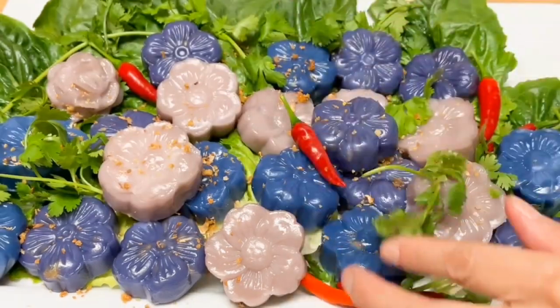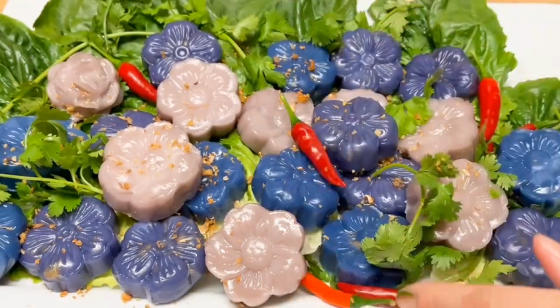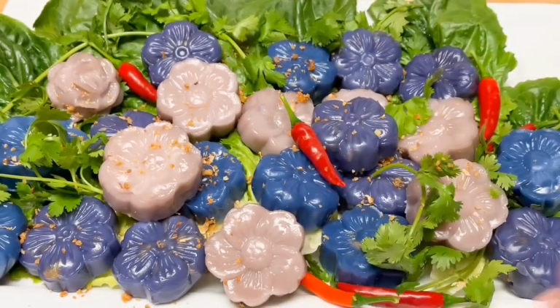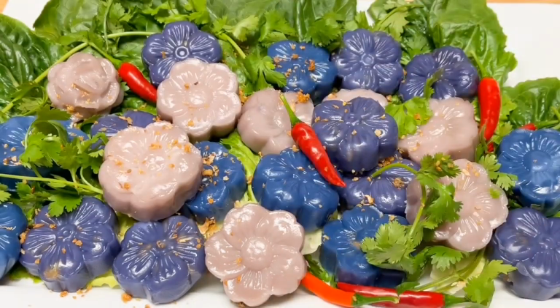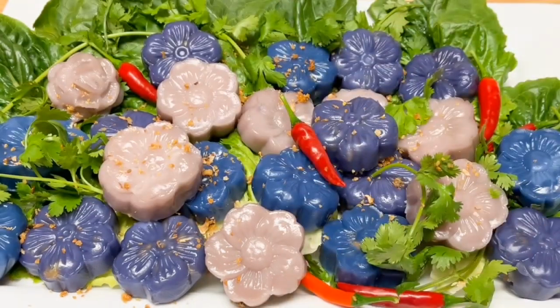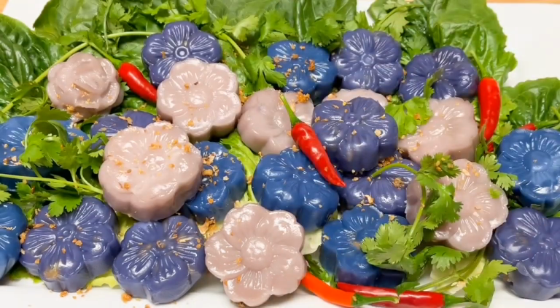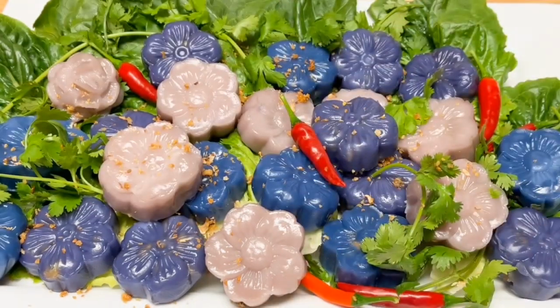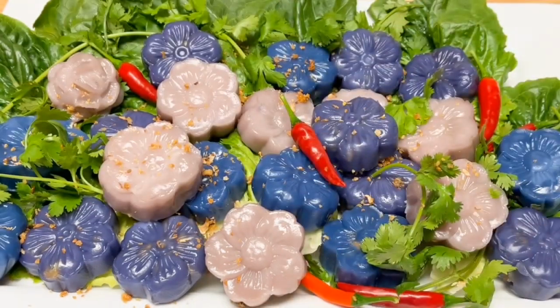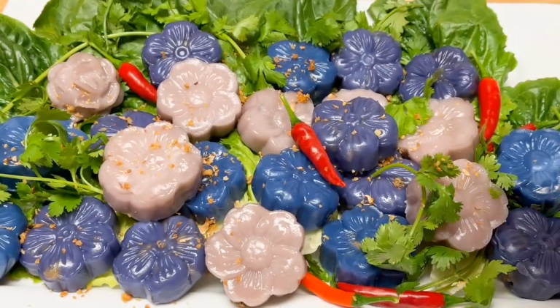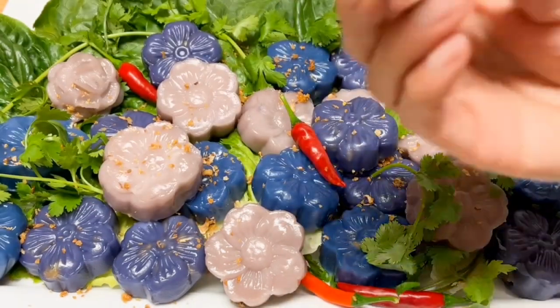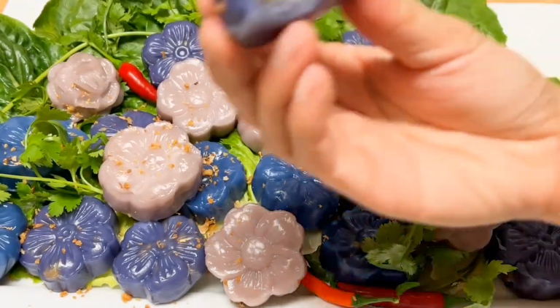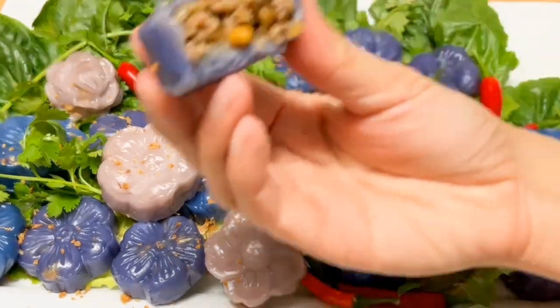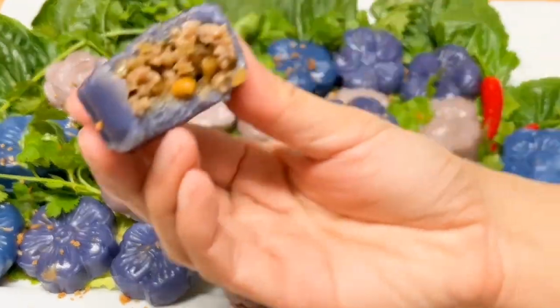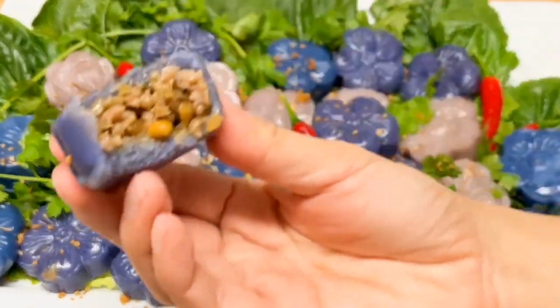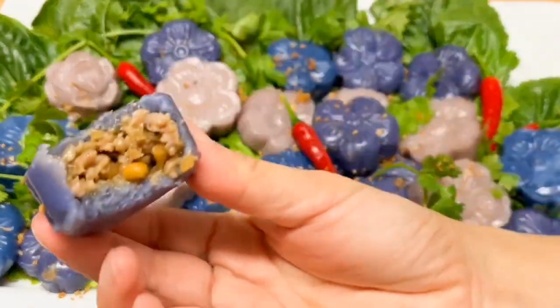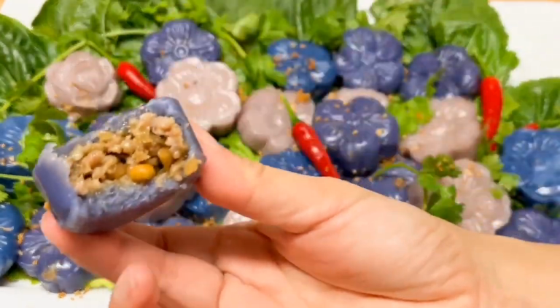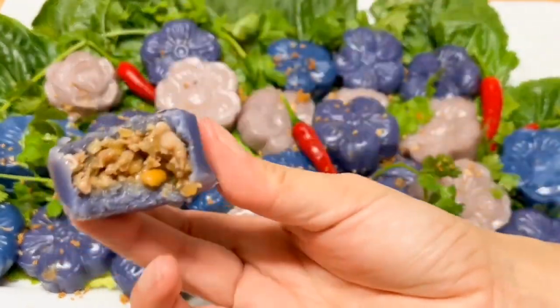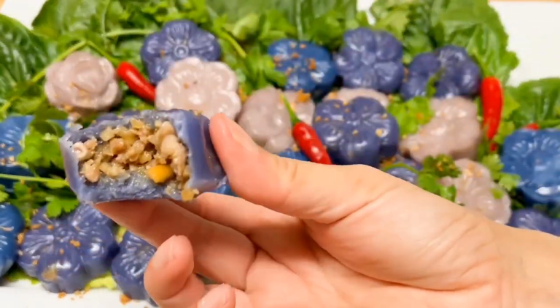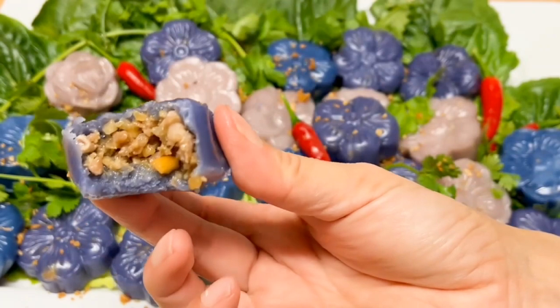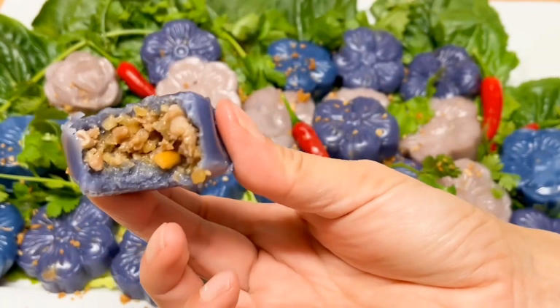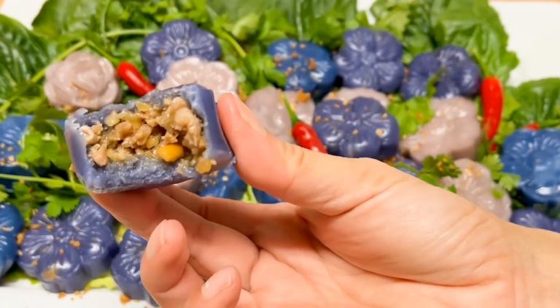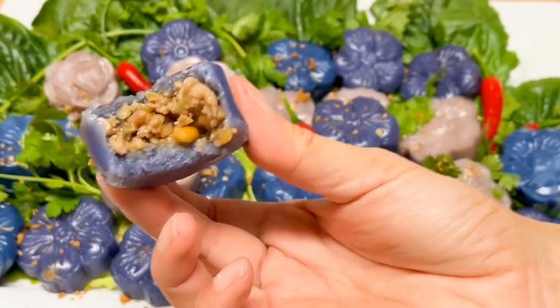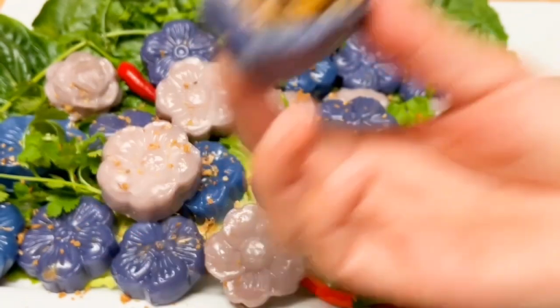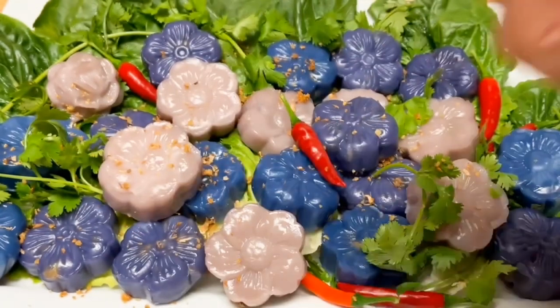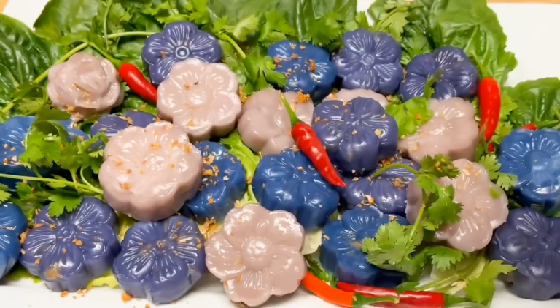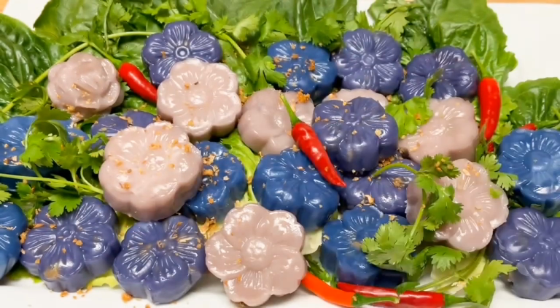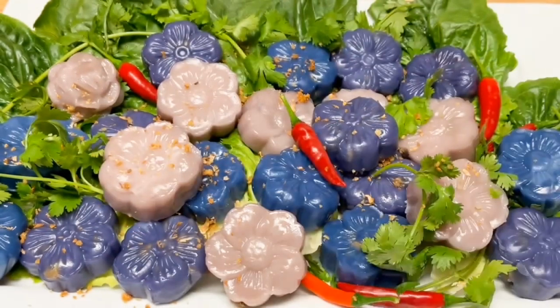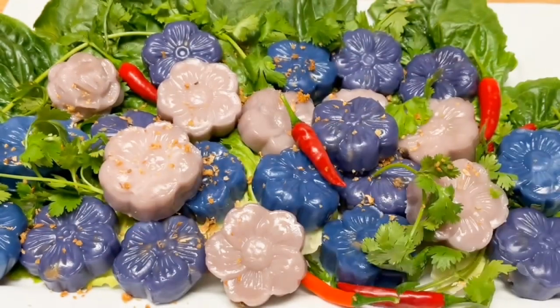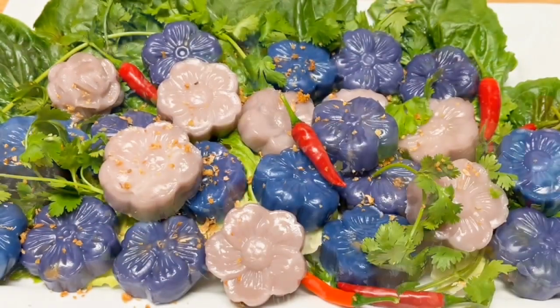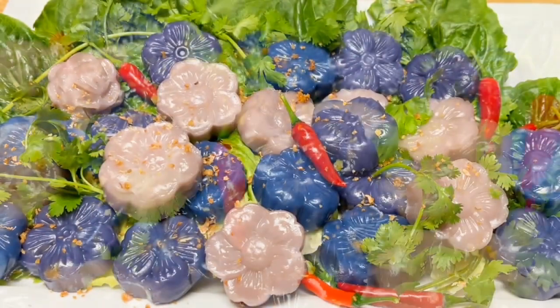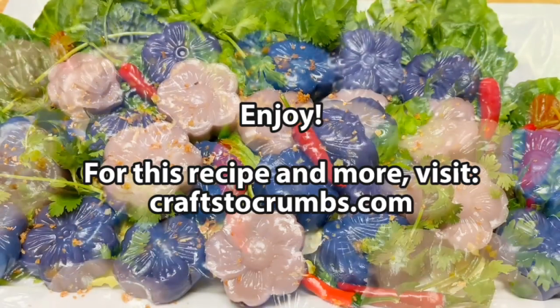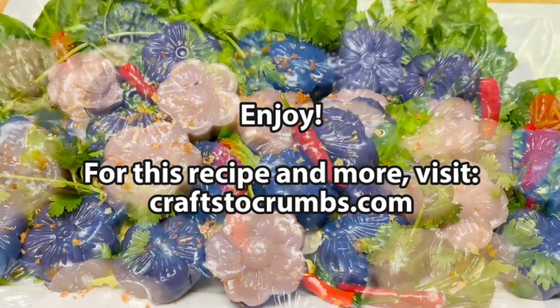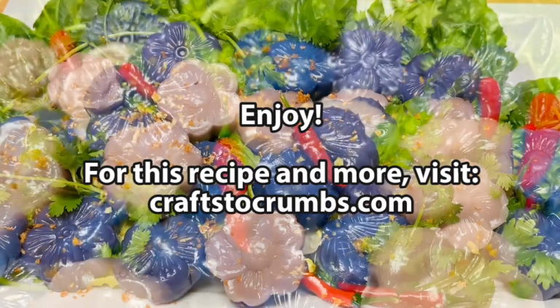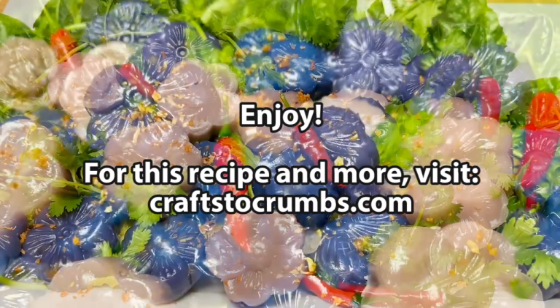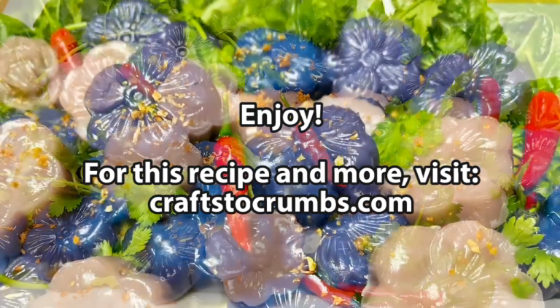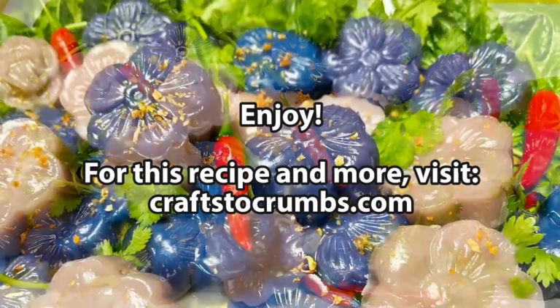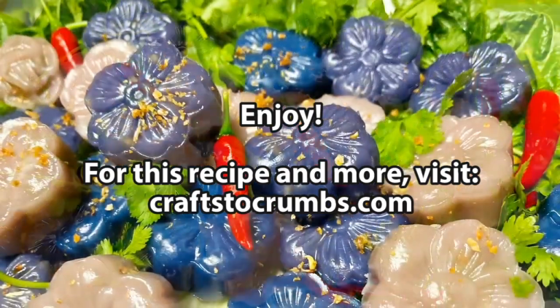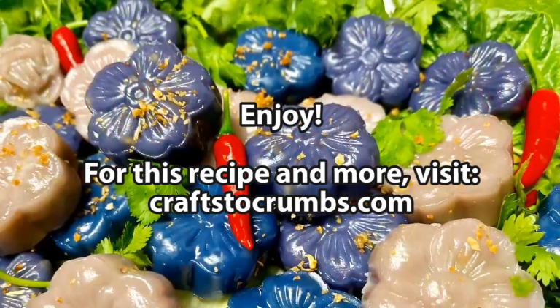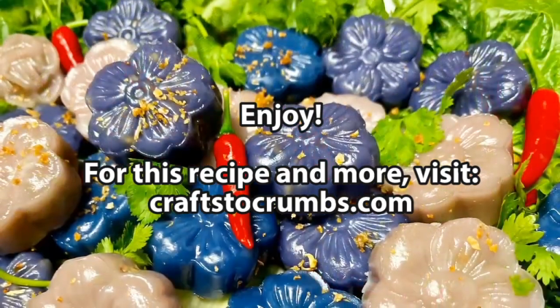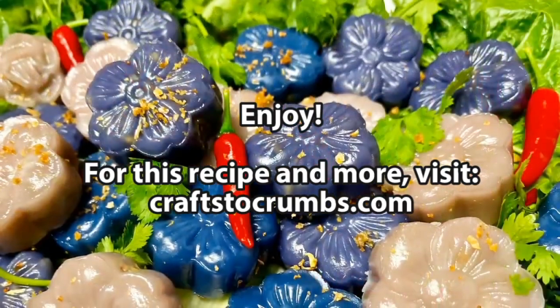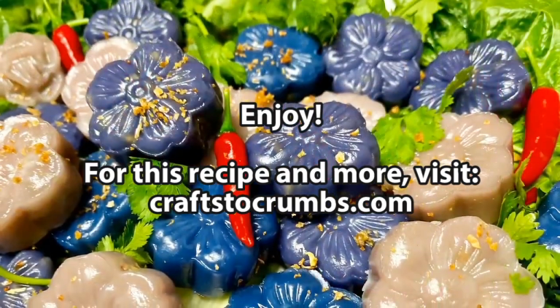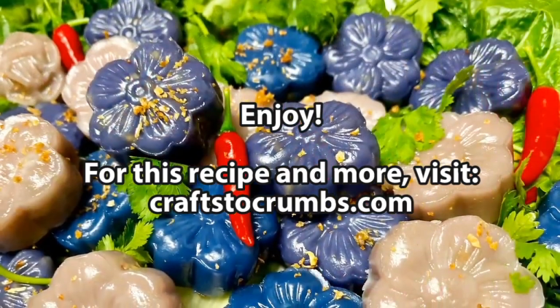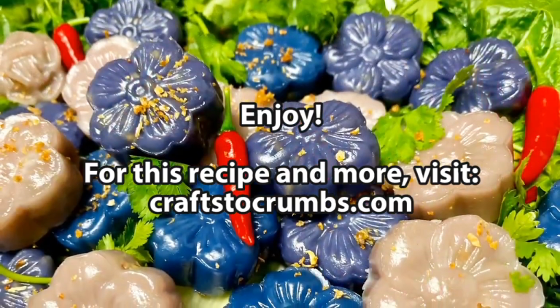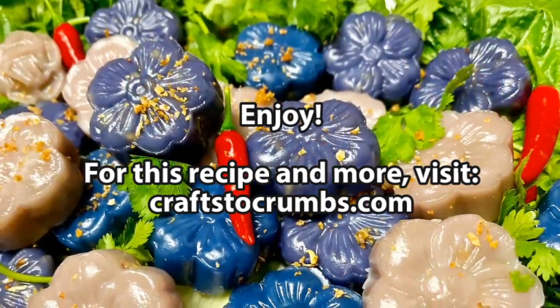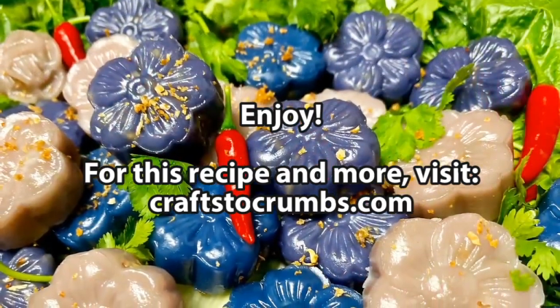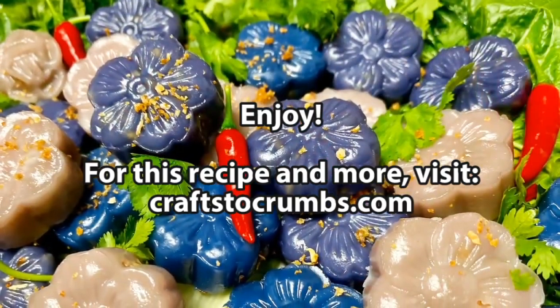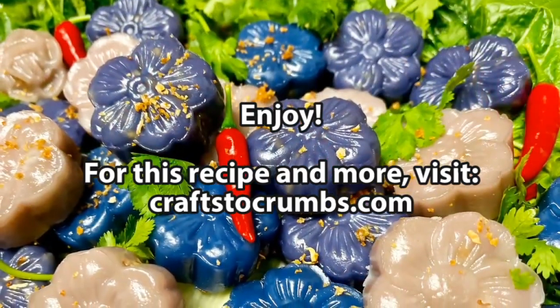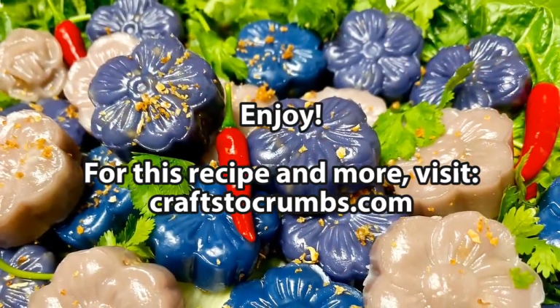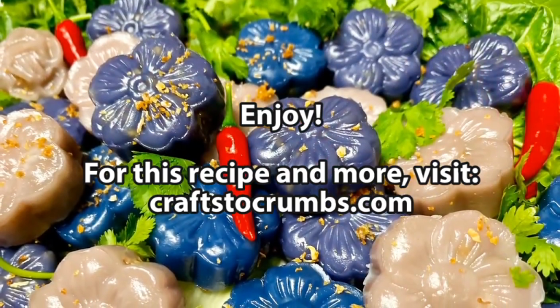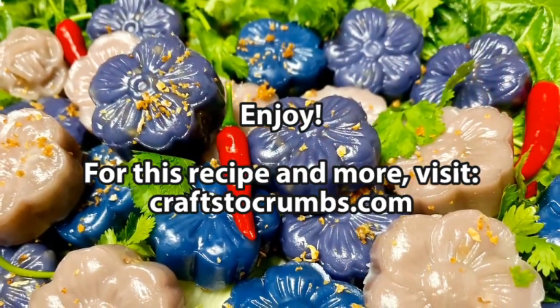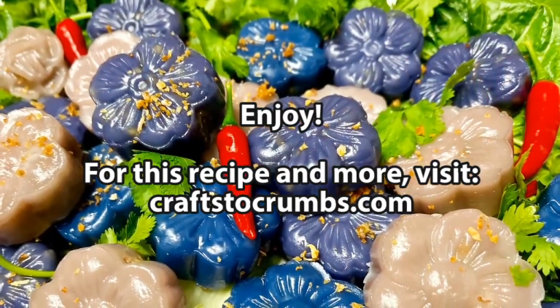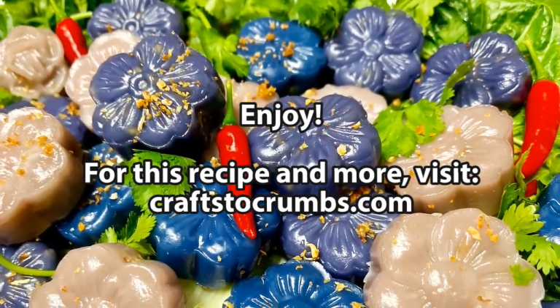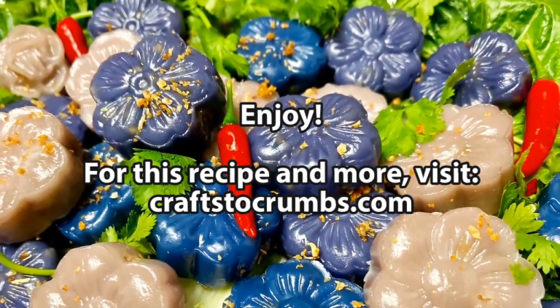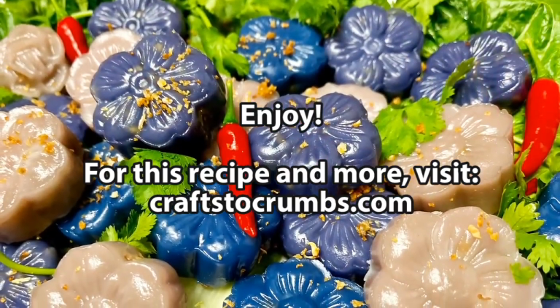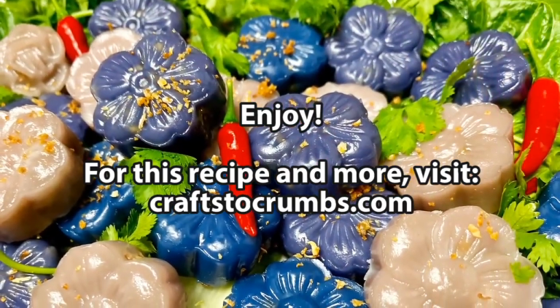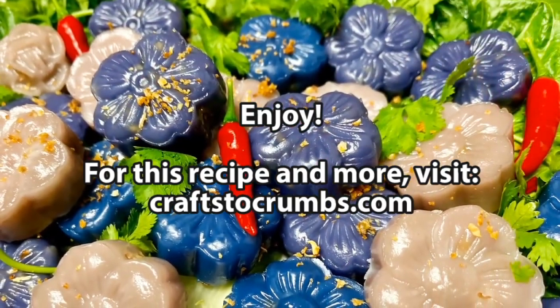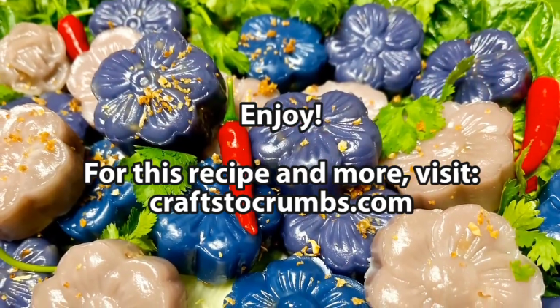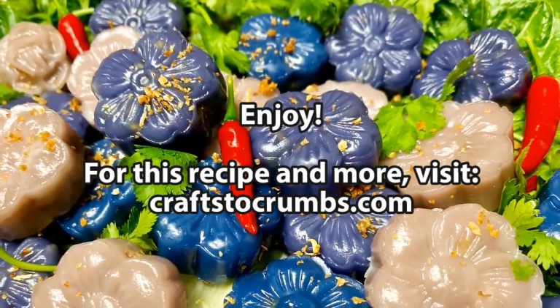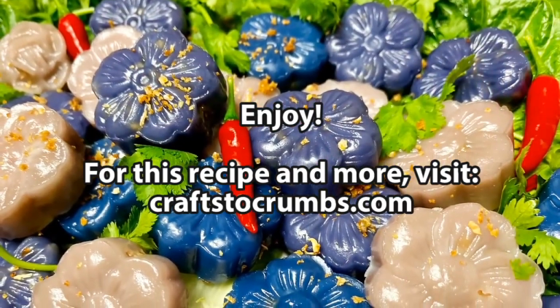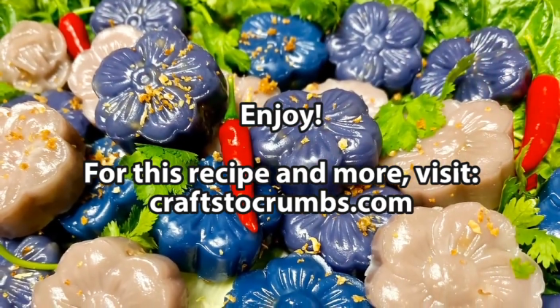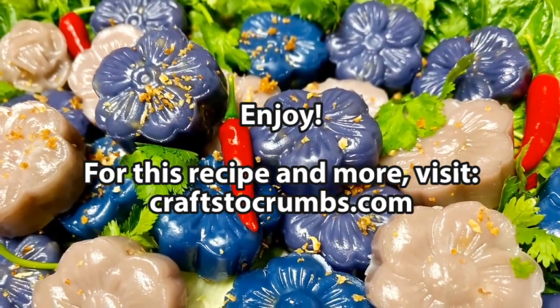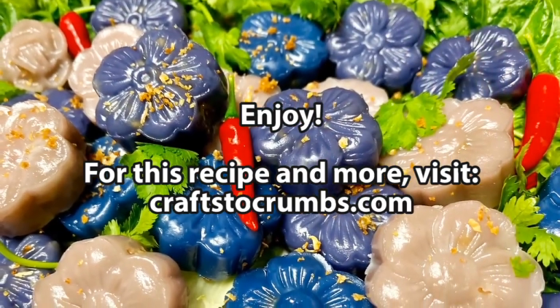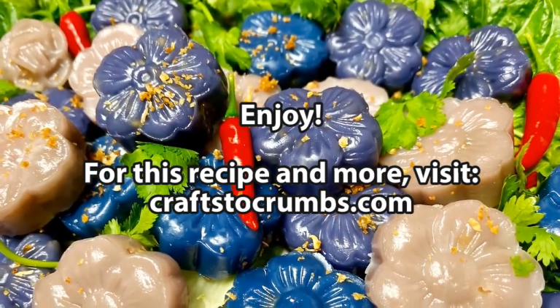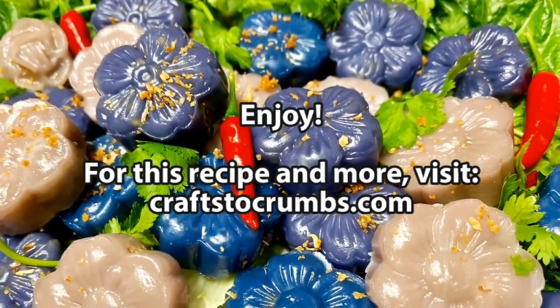That's my easy-peasy twist on a traditional recipe. For this recipe and more, visit craftstocrumbs.com.